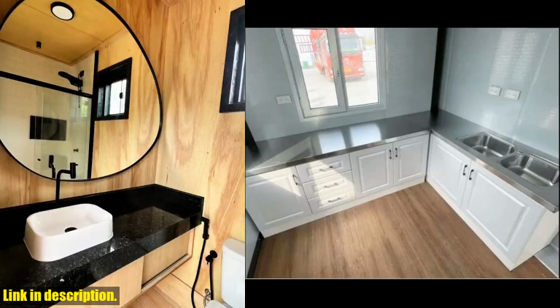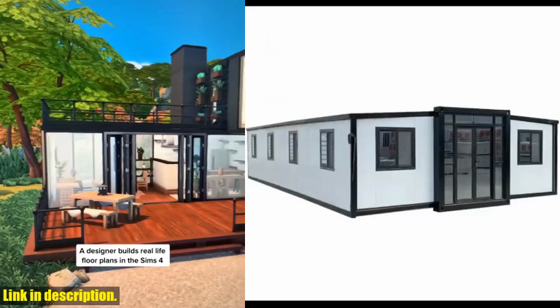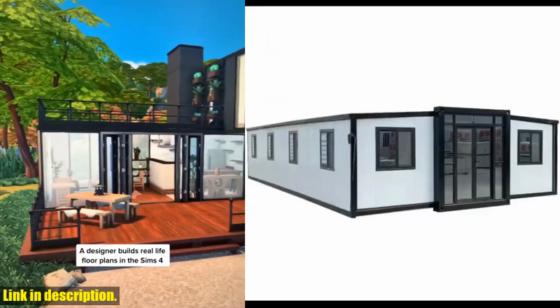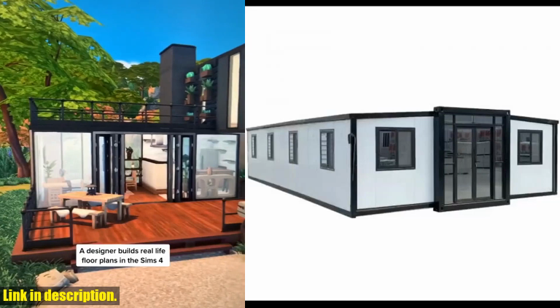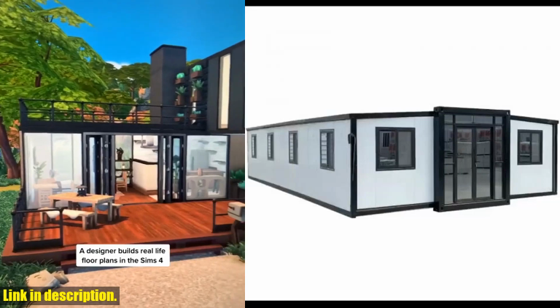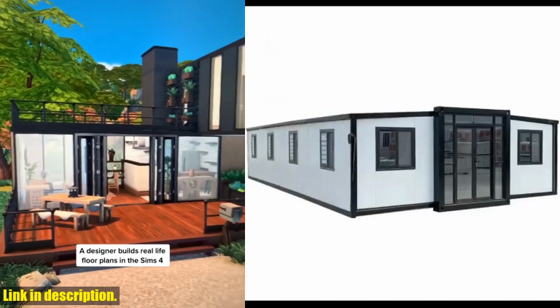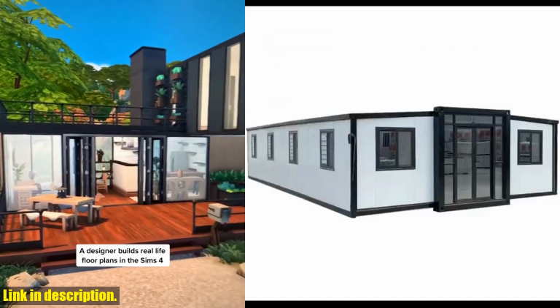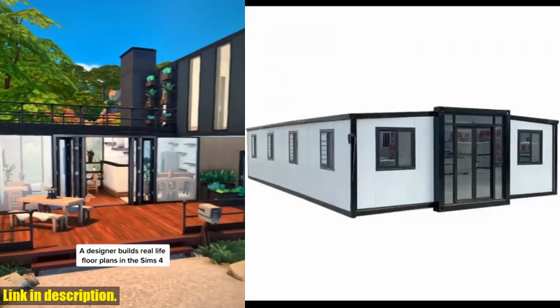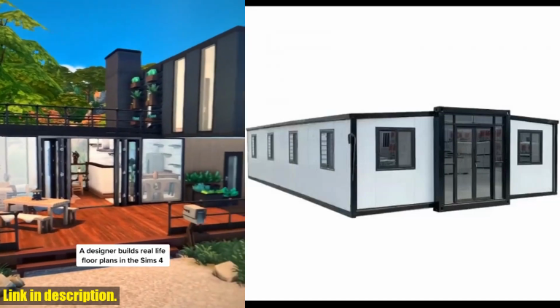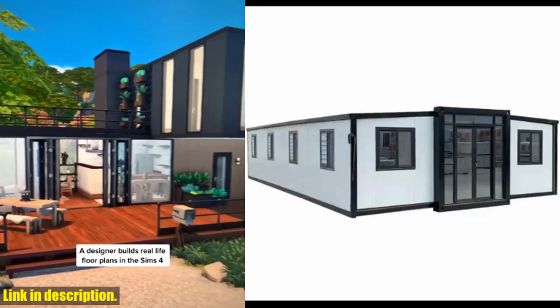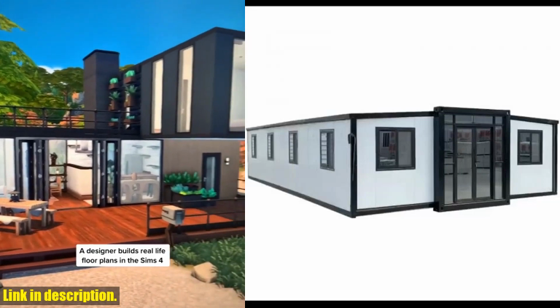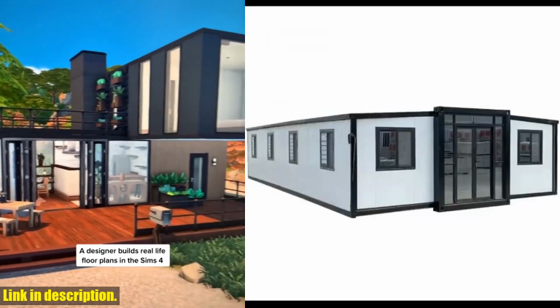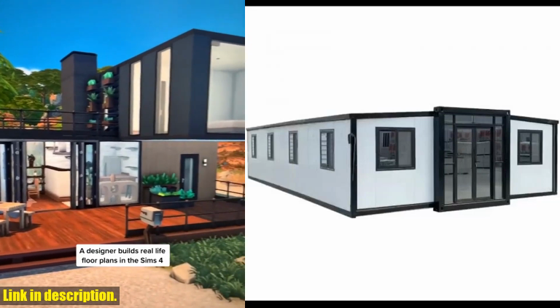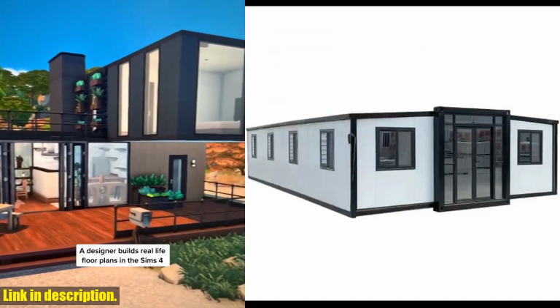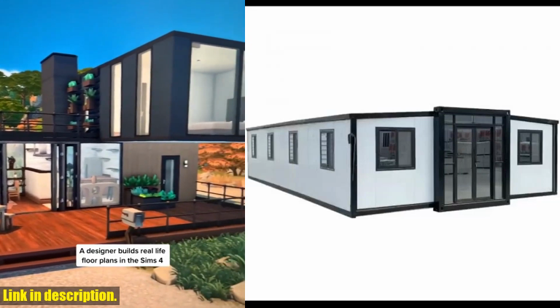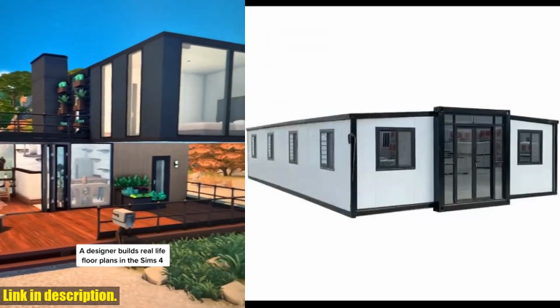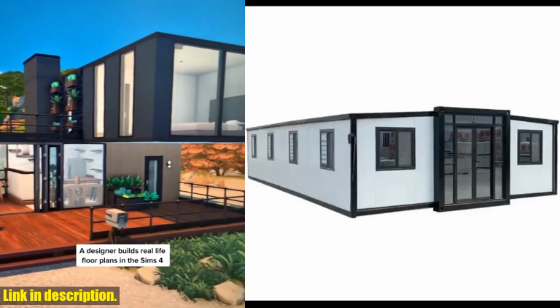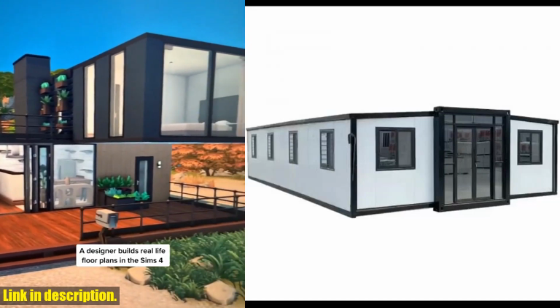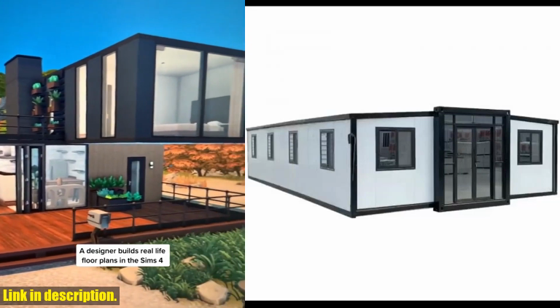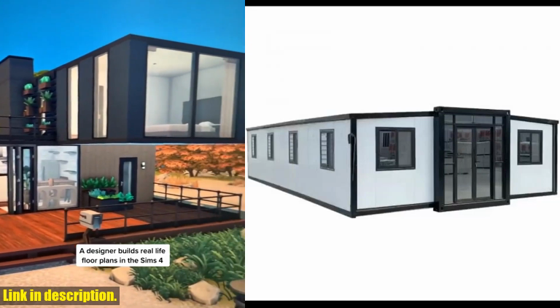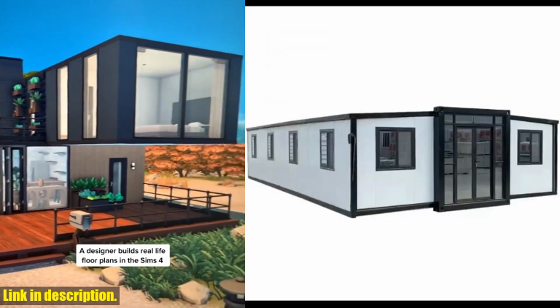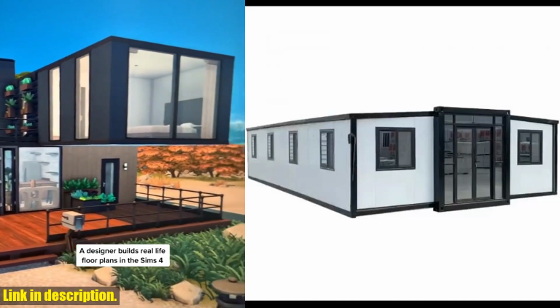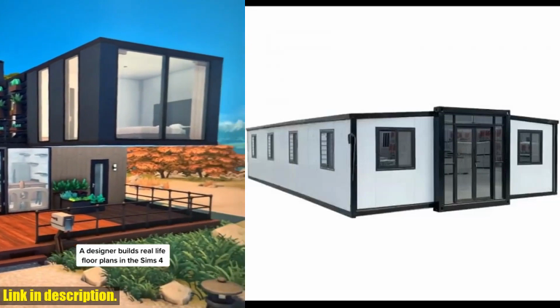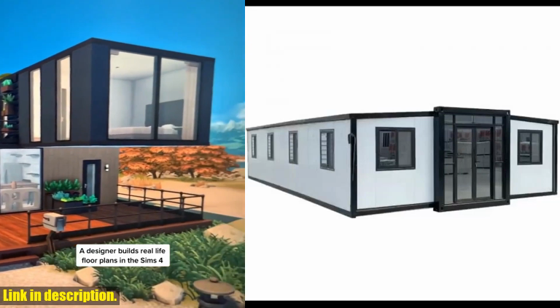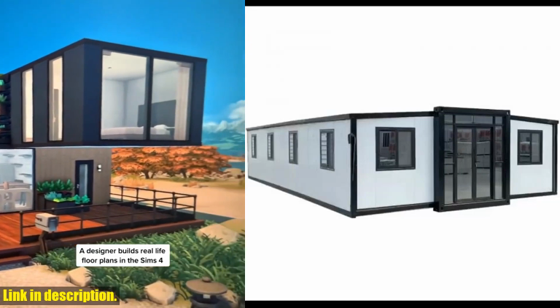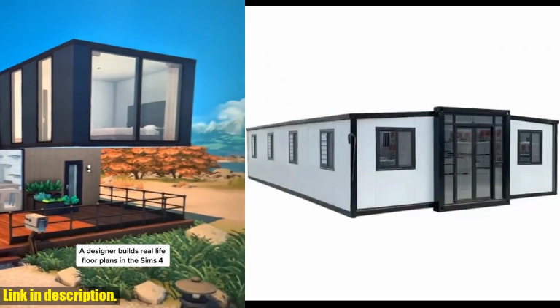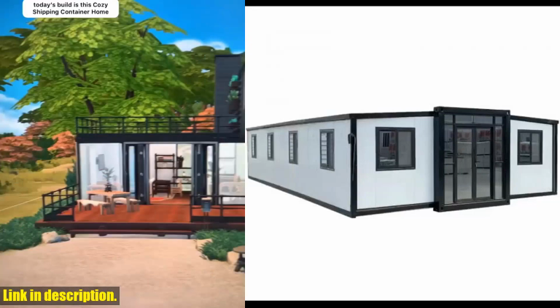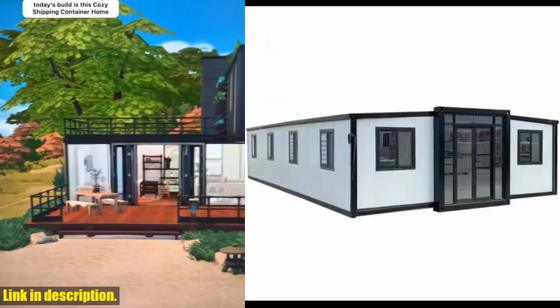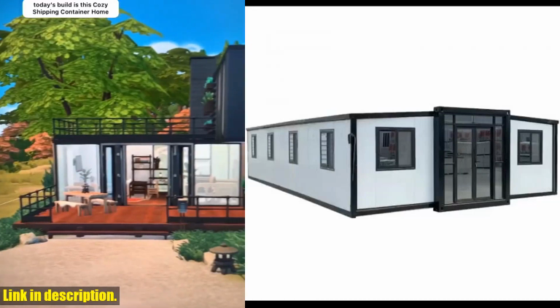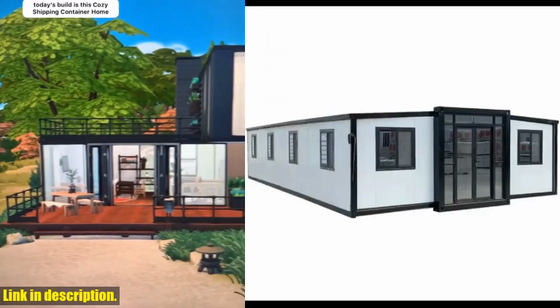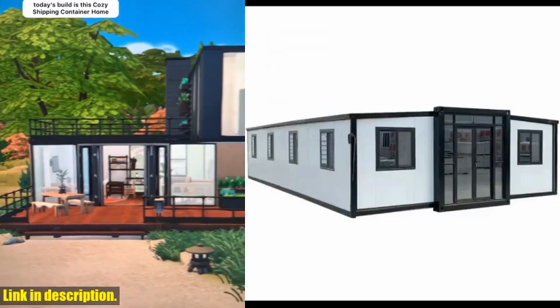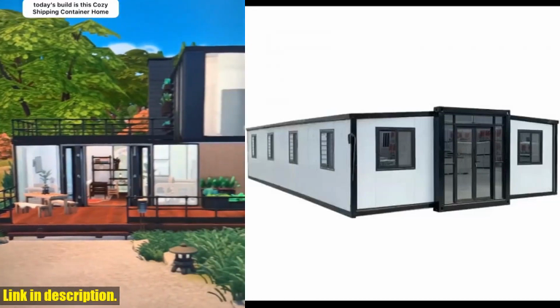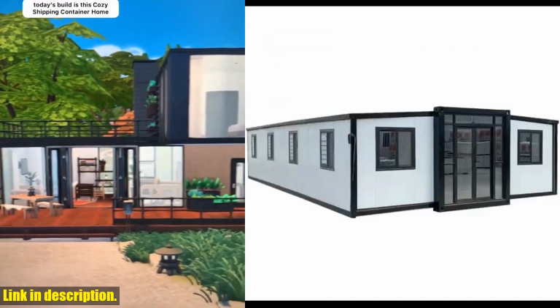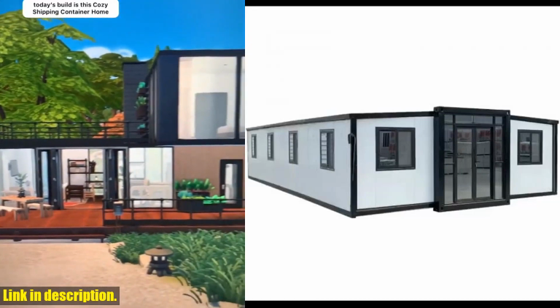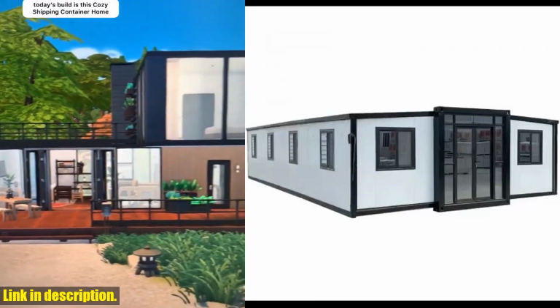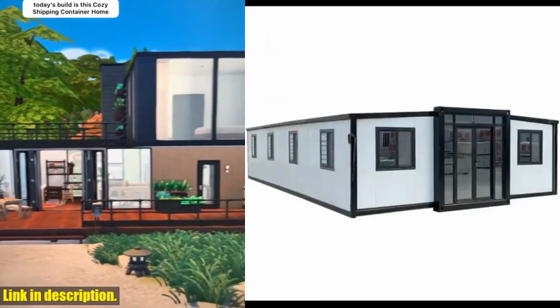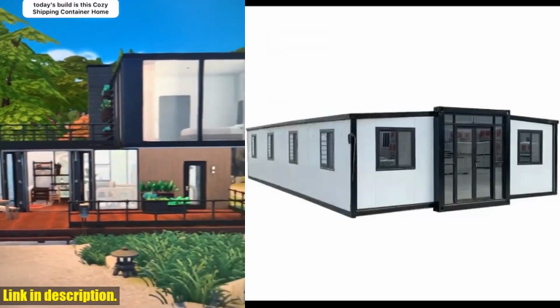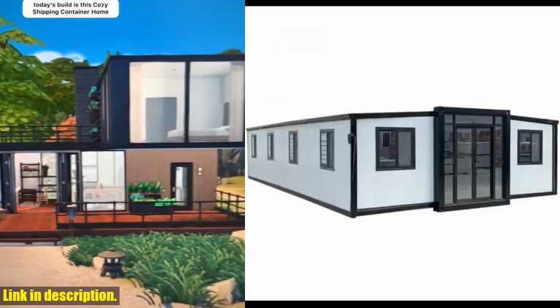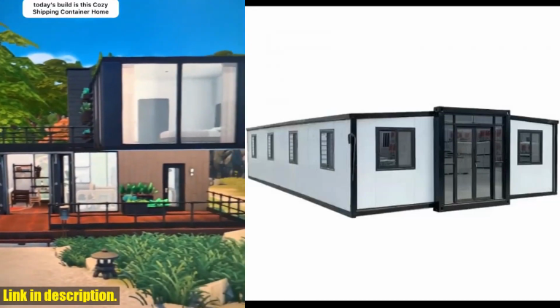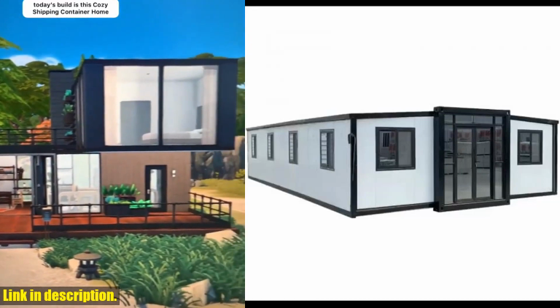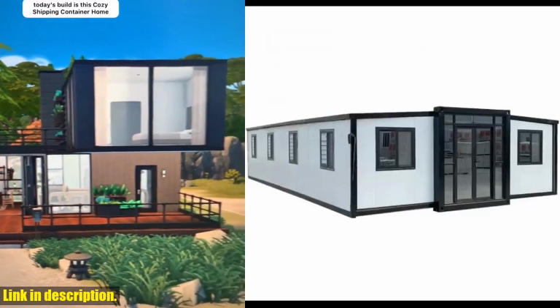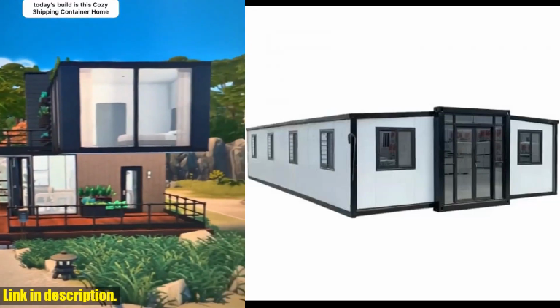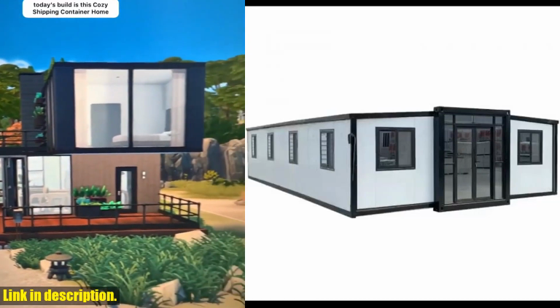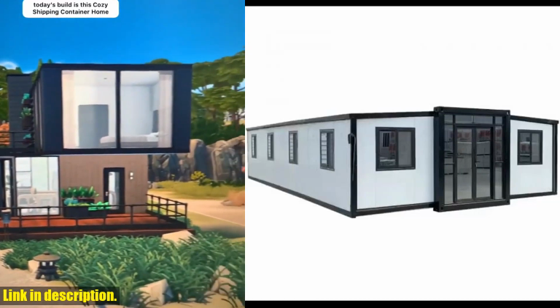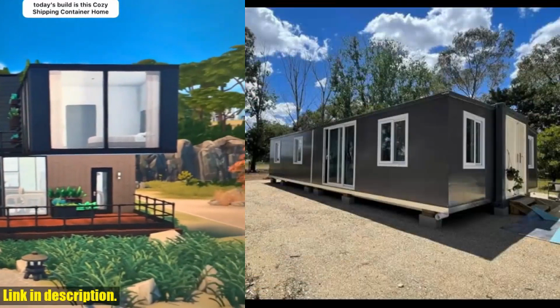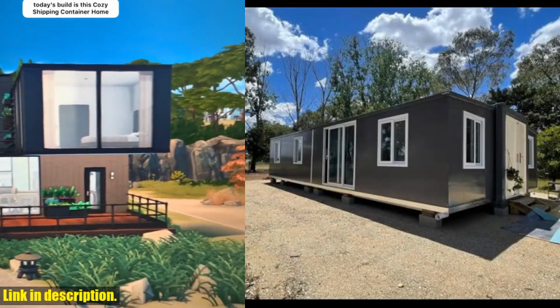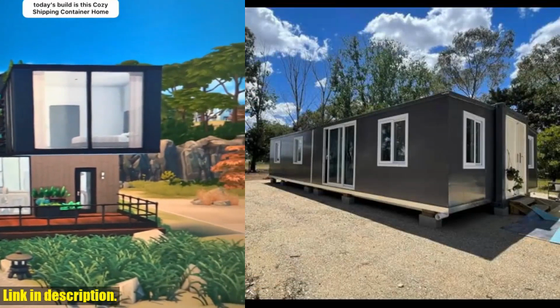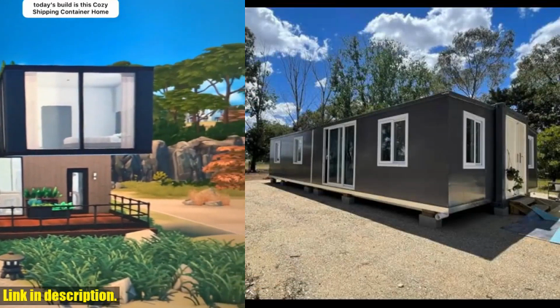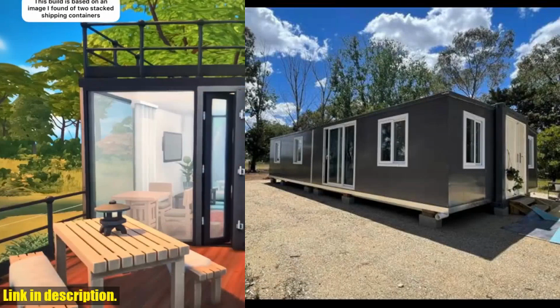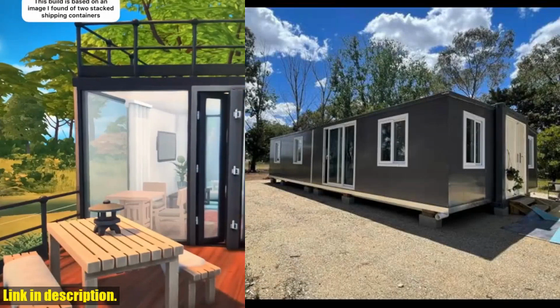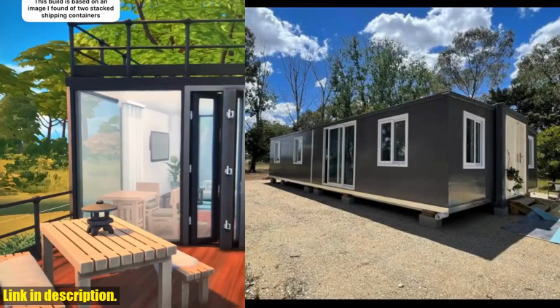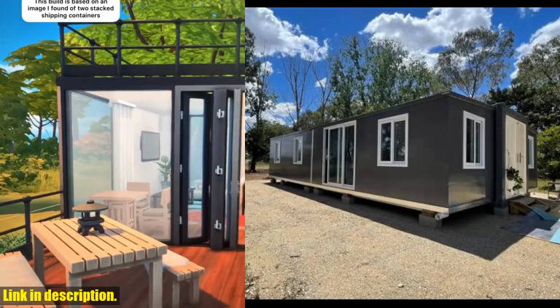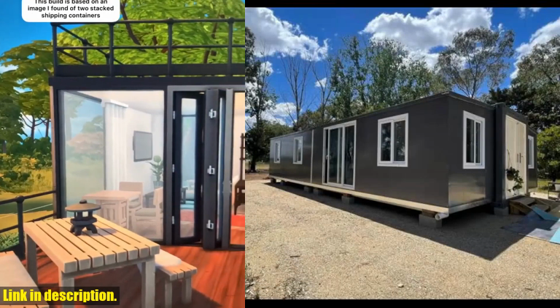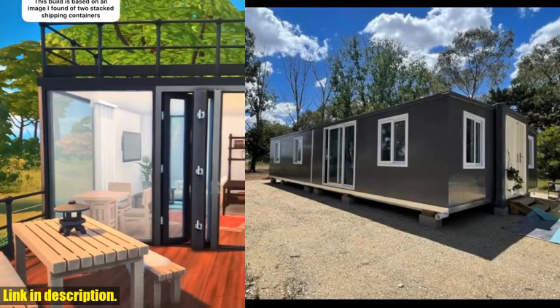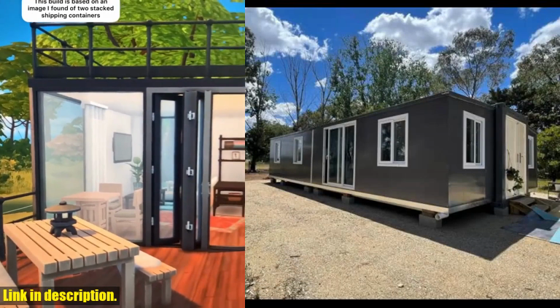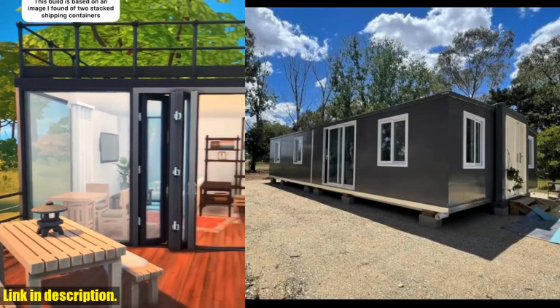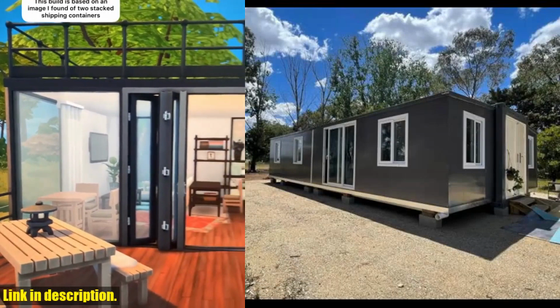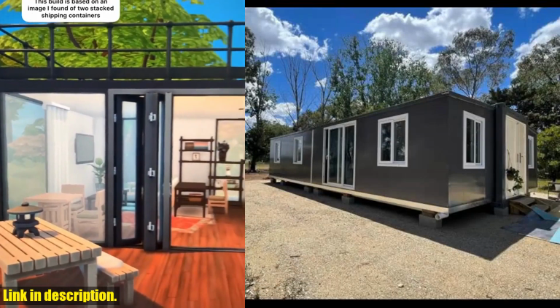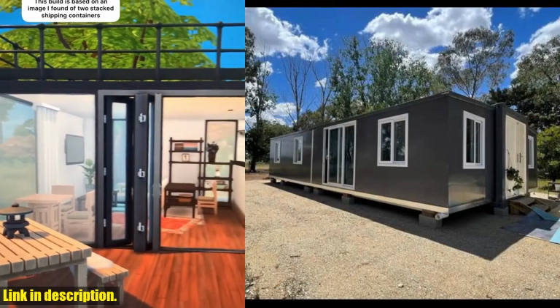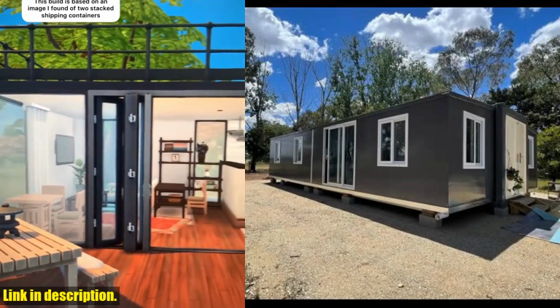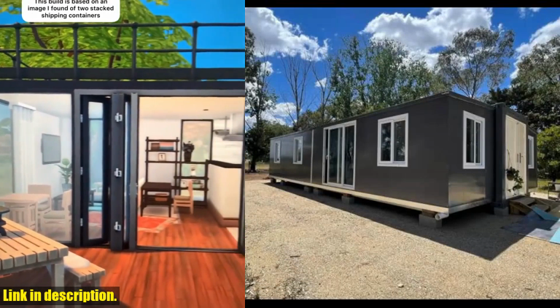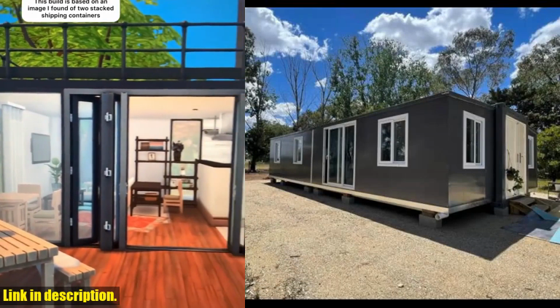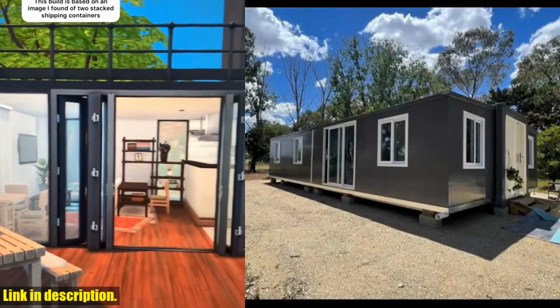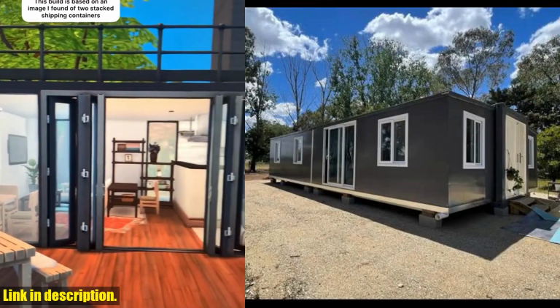The best part? It's easy to install and customize, with different sizes, colors, and layouts to choose from.